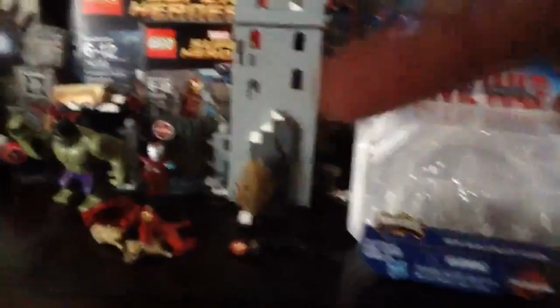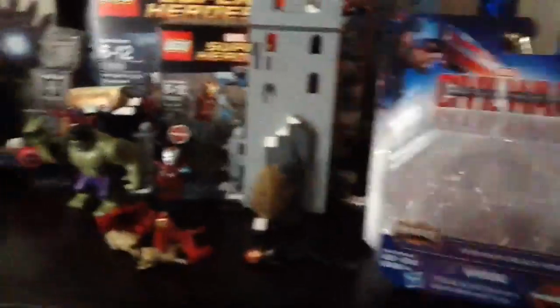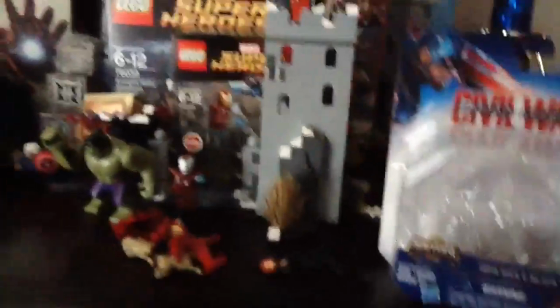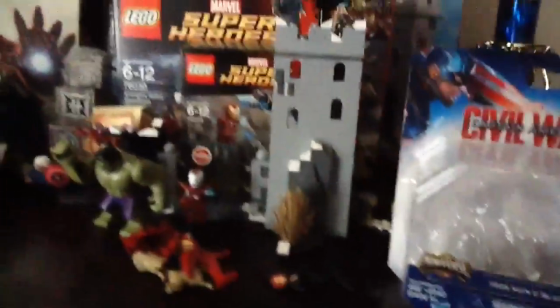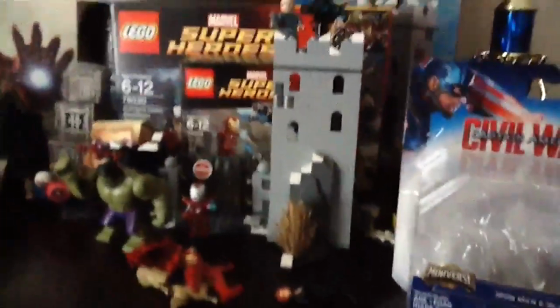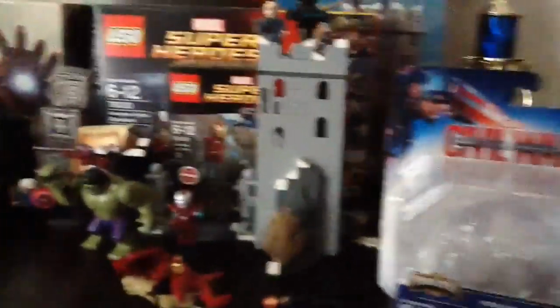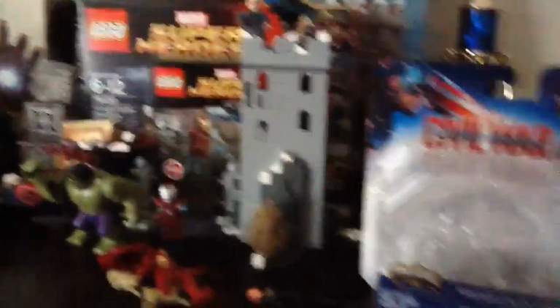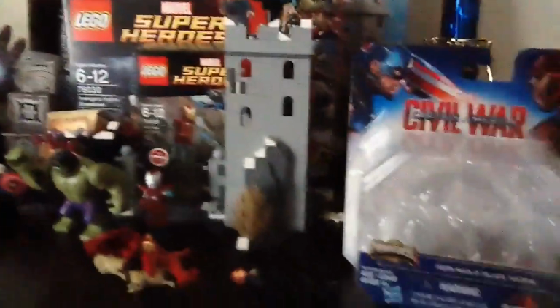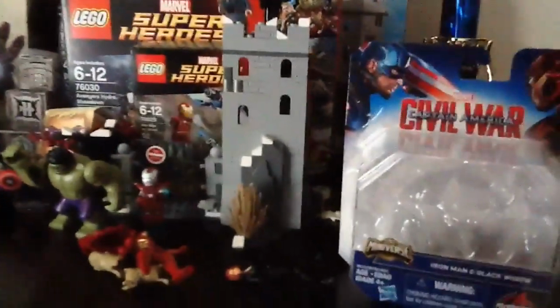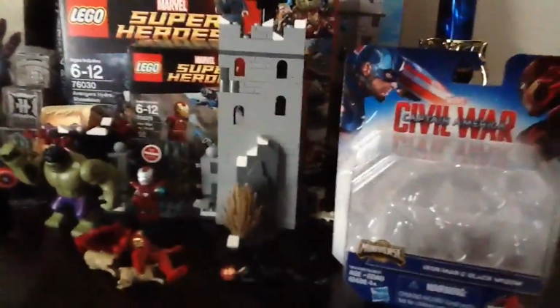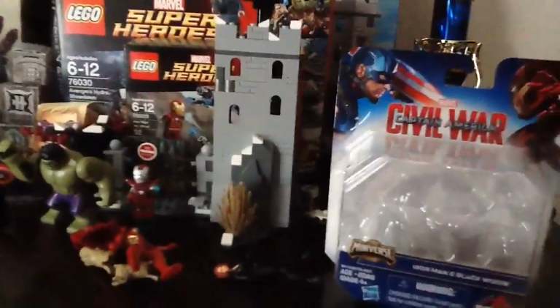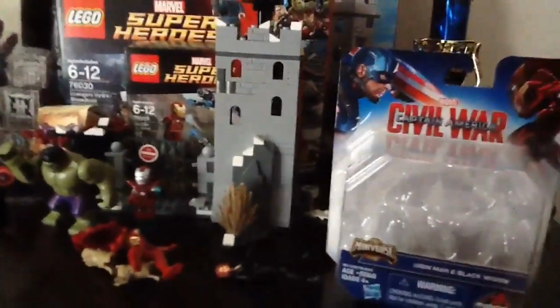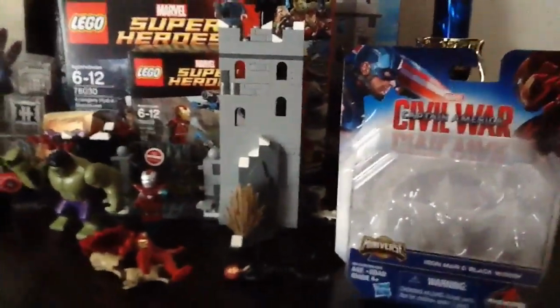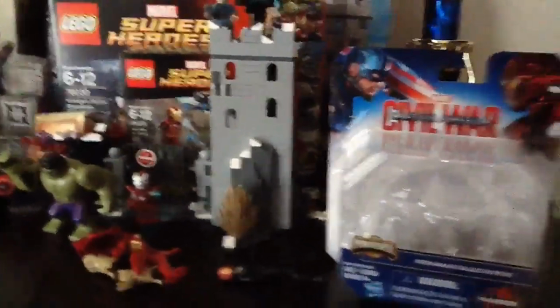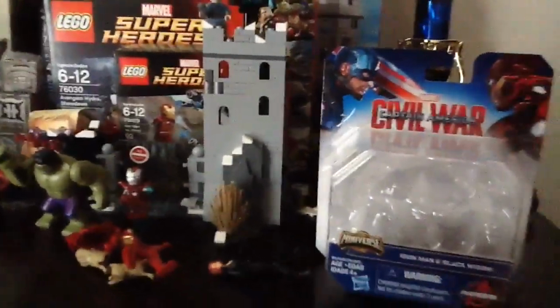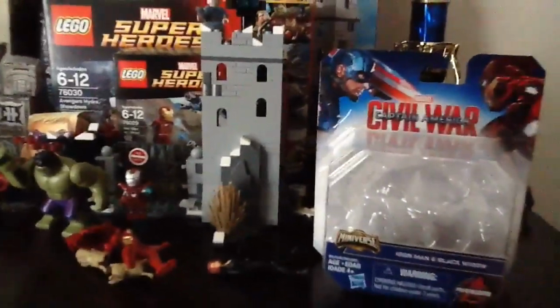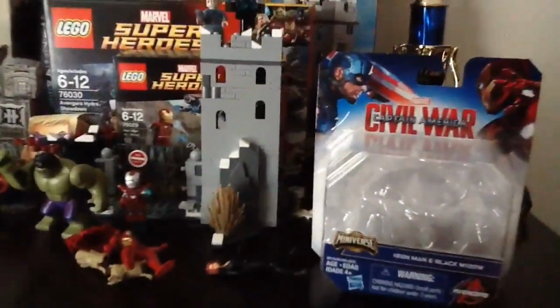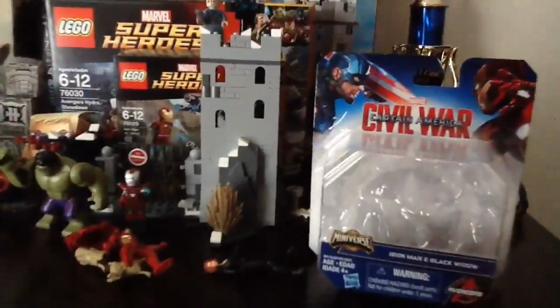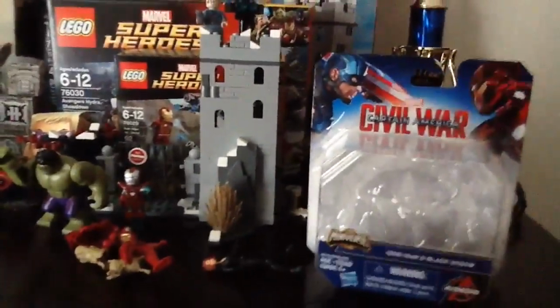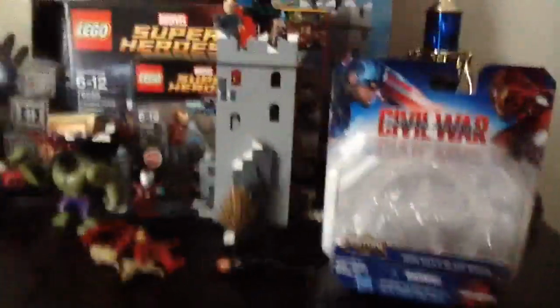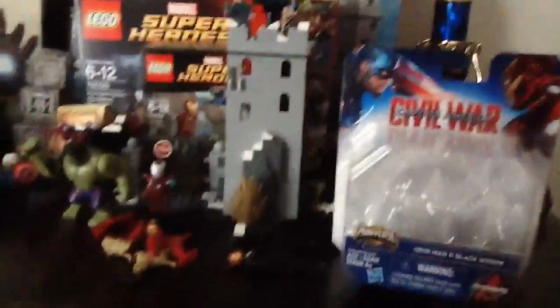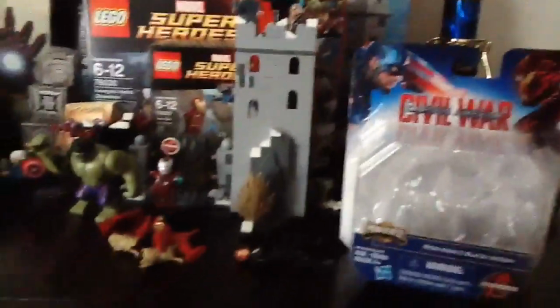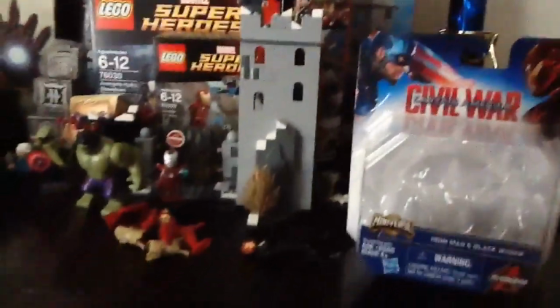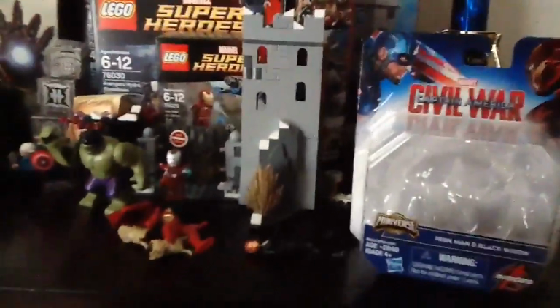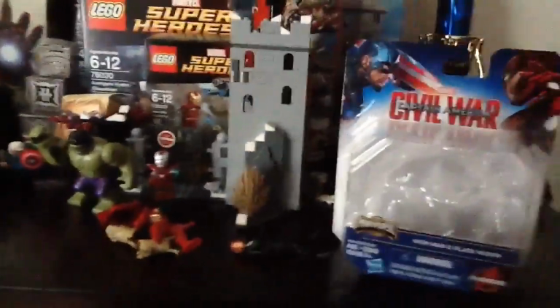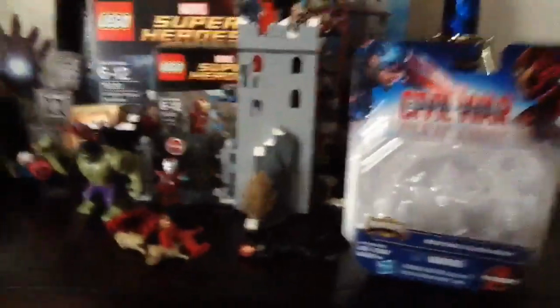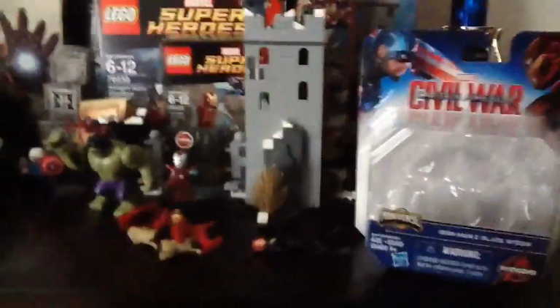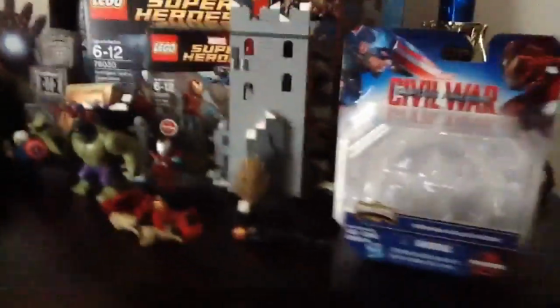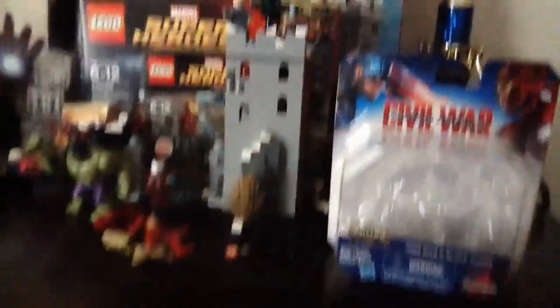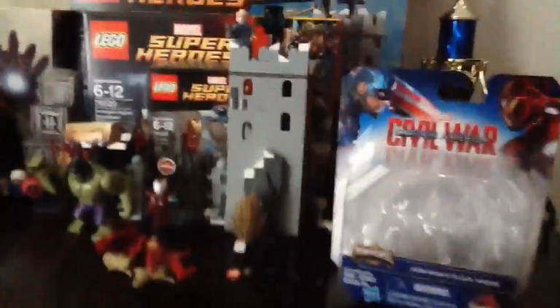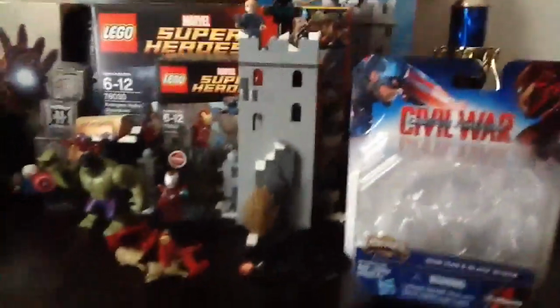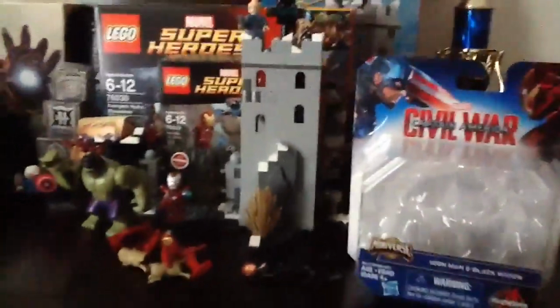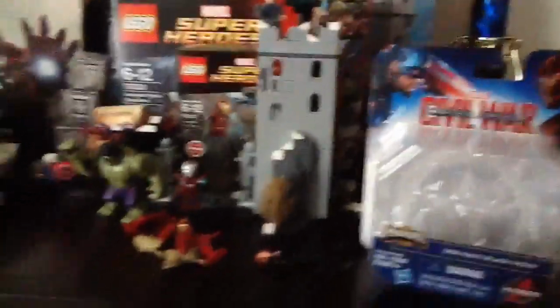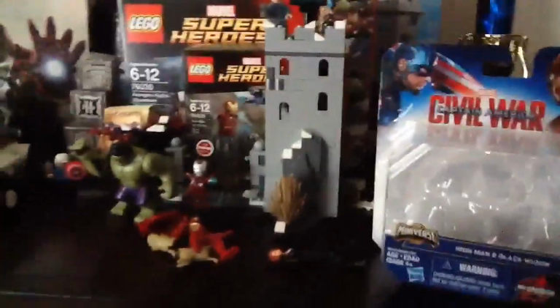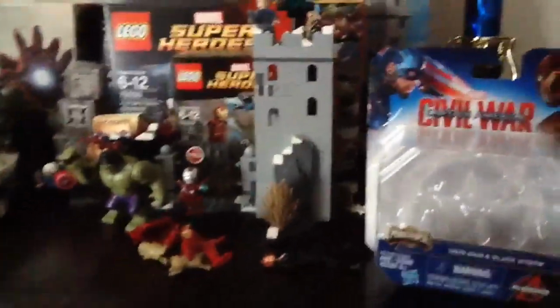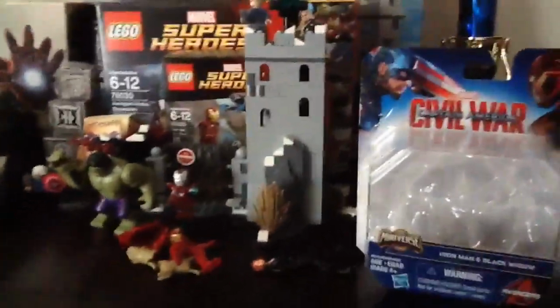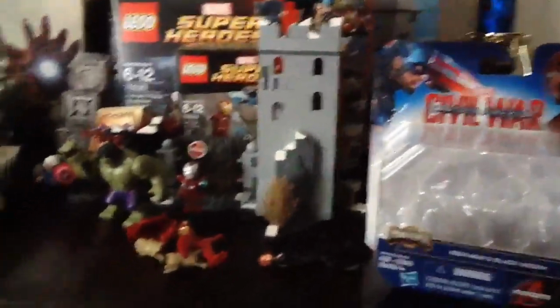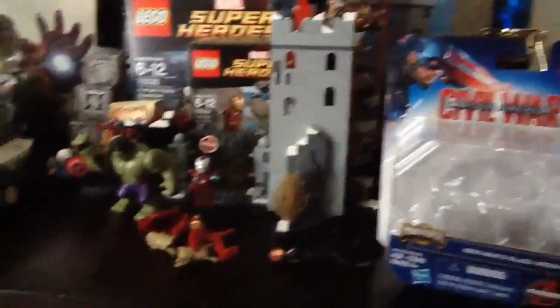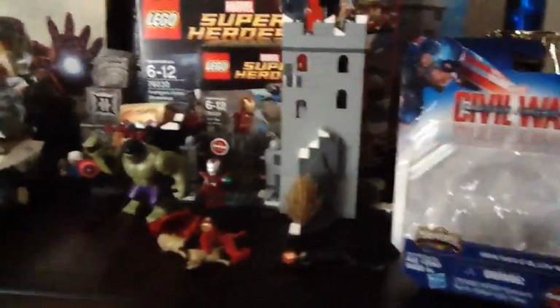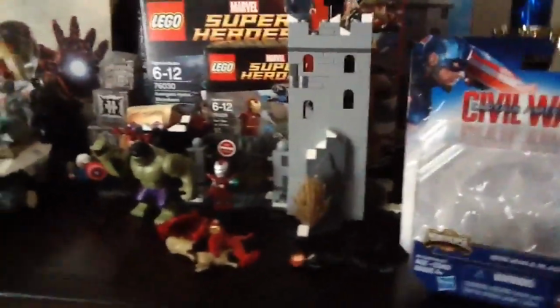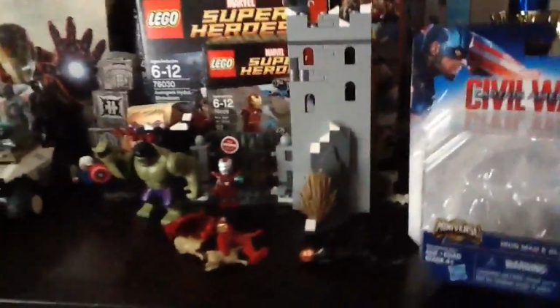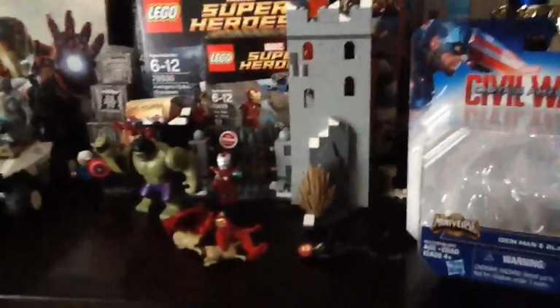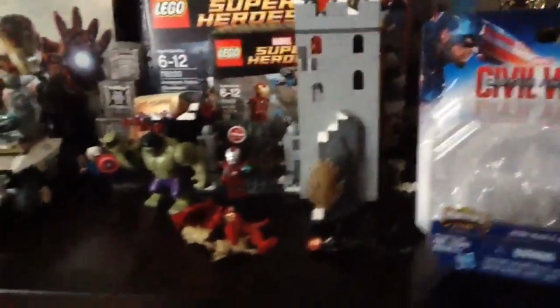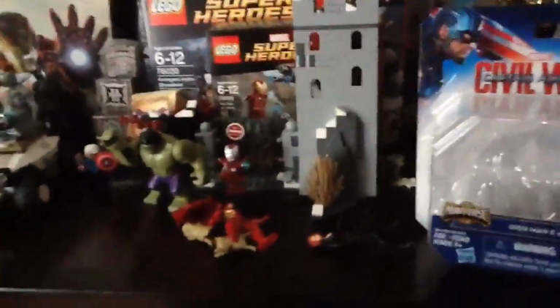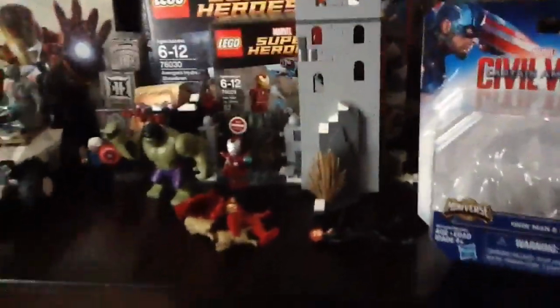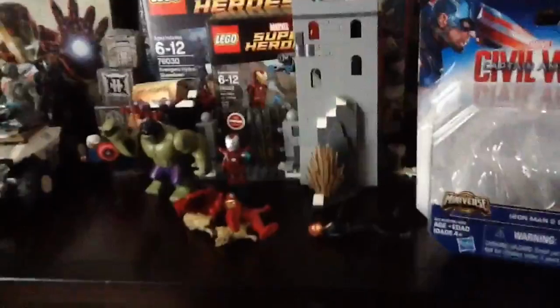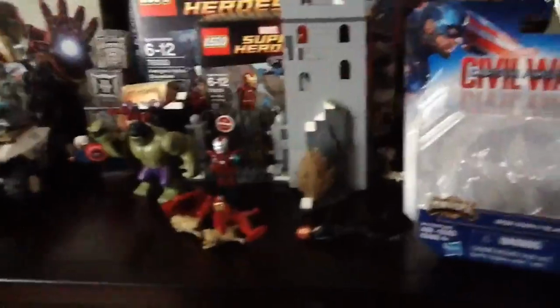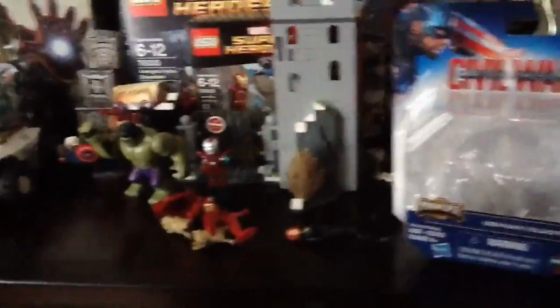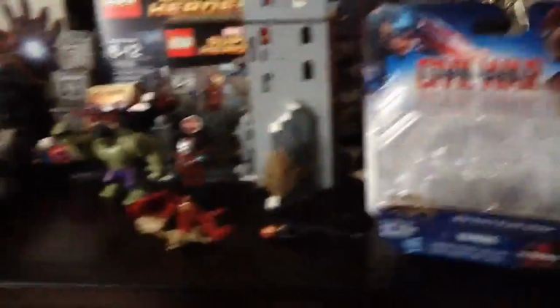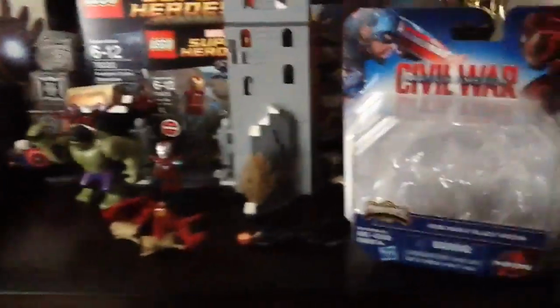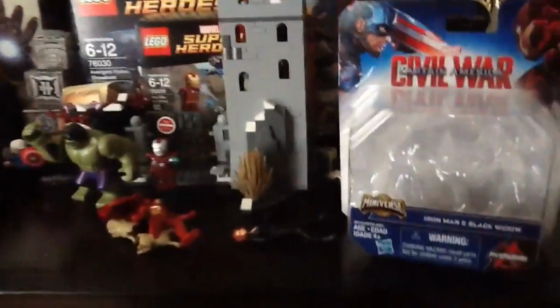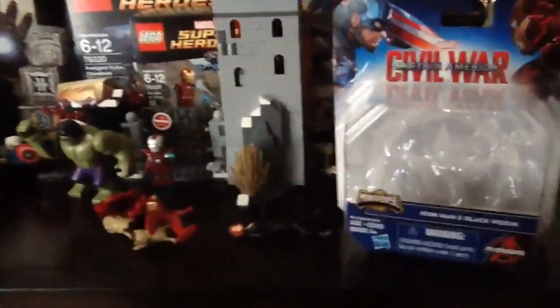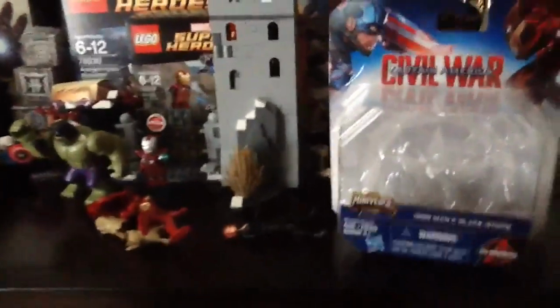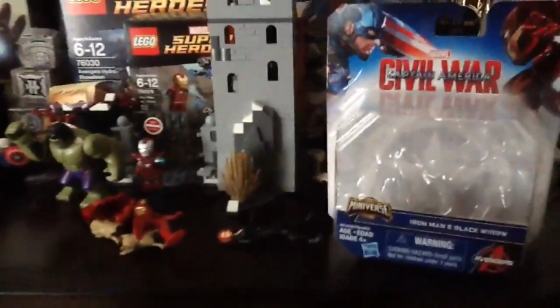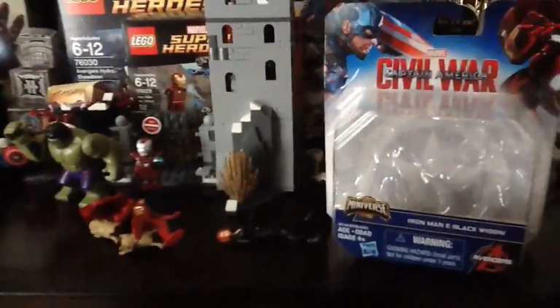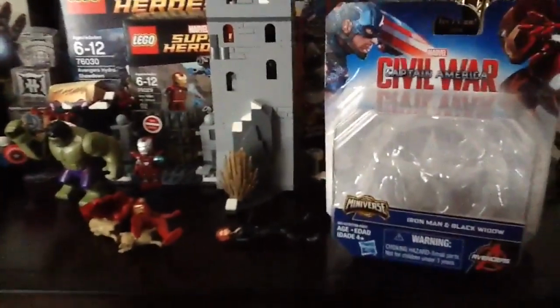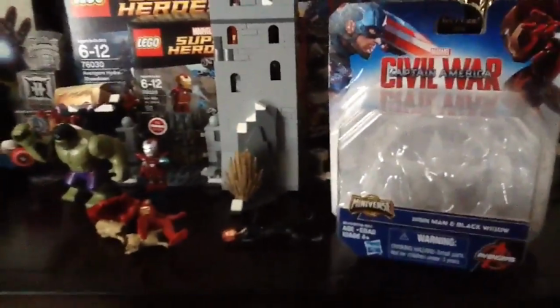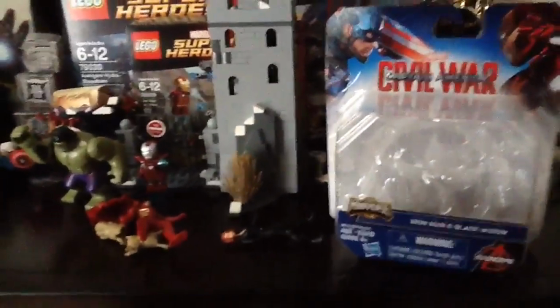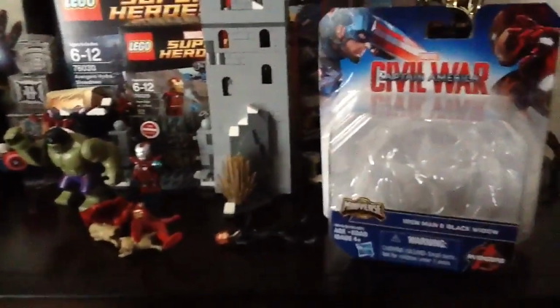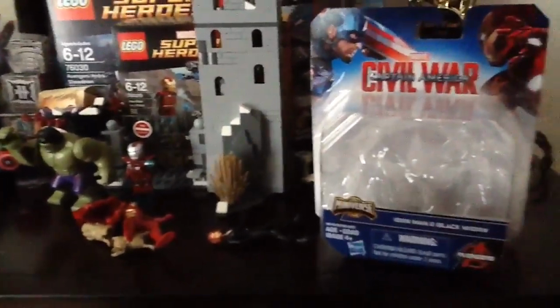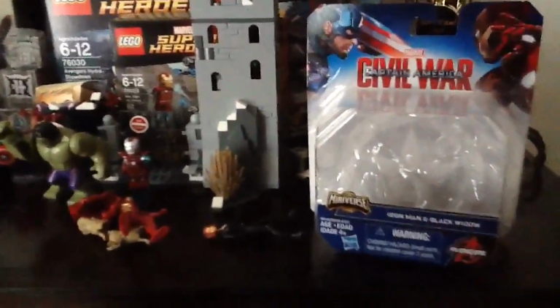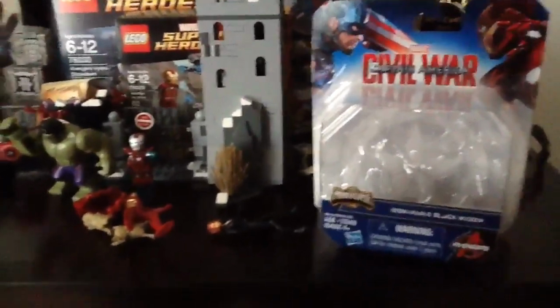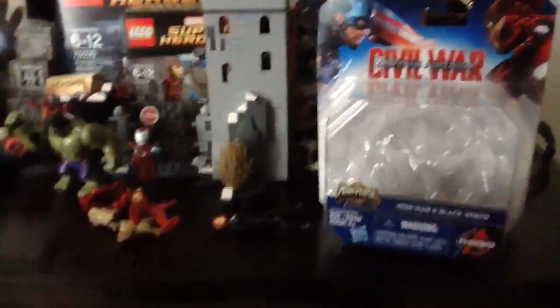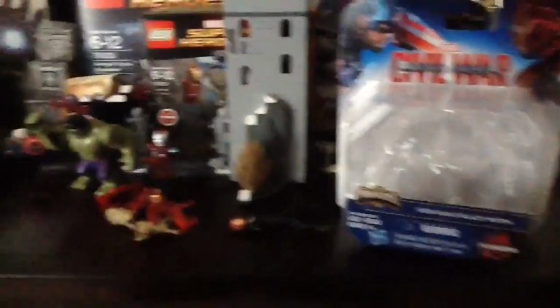I hope I can get the Marvel Legends Giant Man wave and fit the rest of the wave.